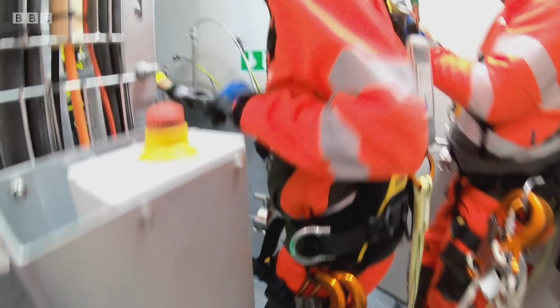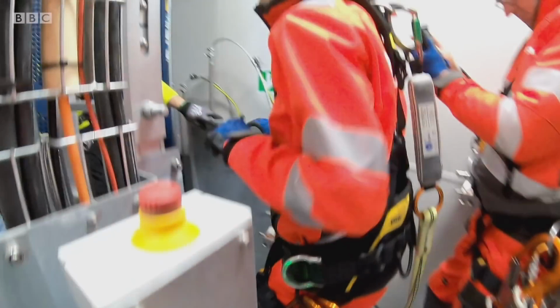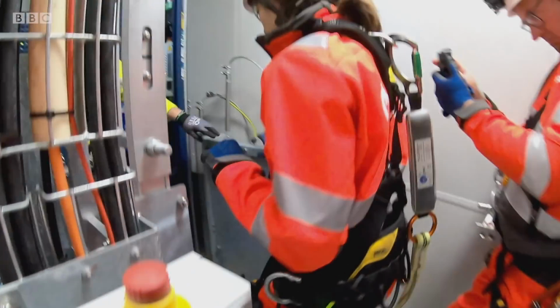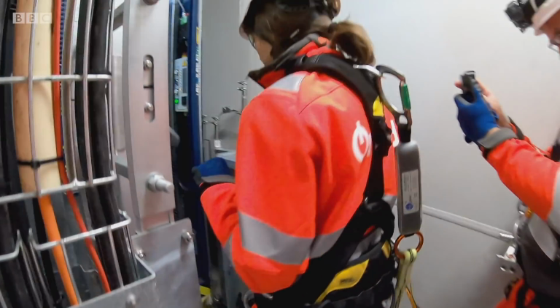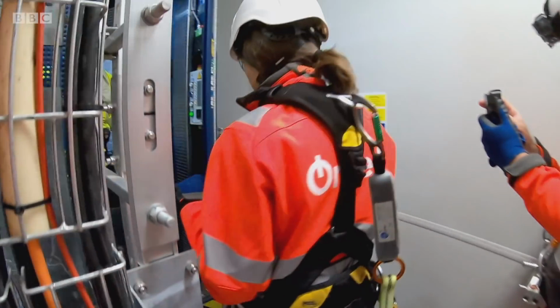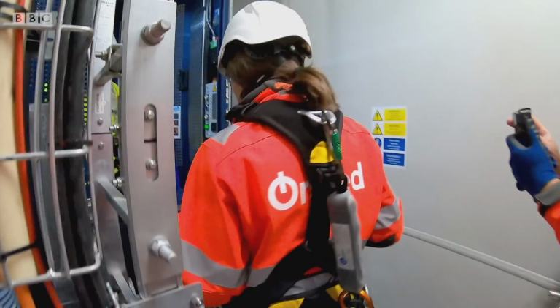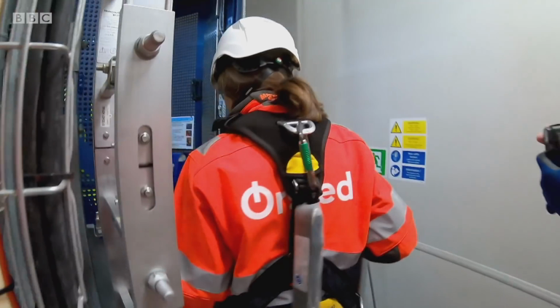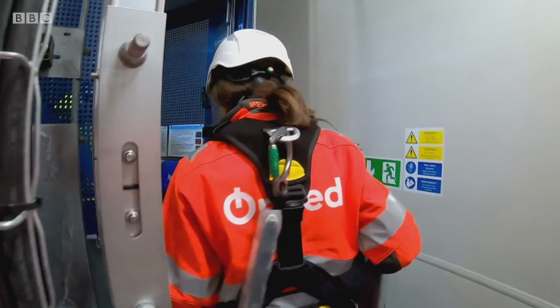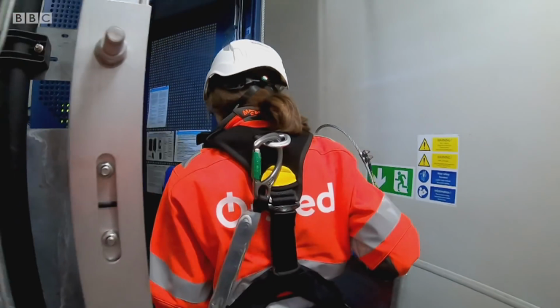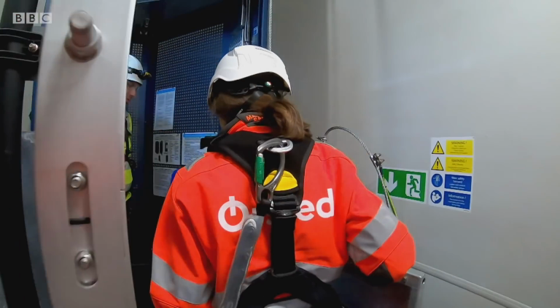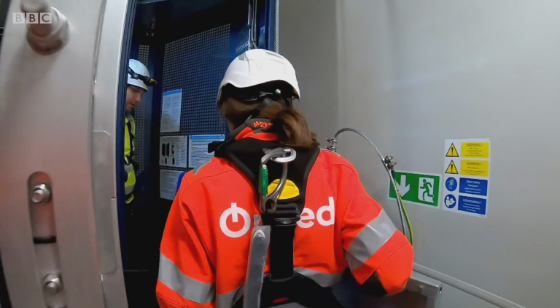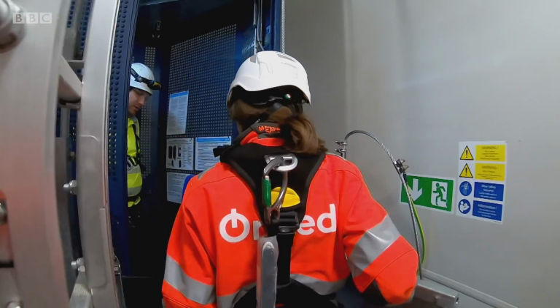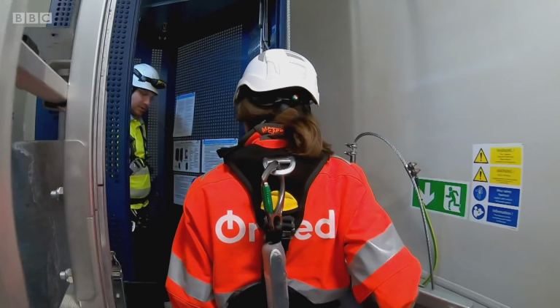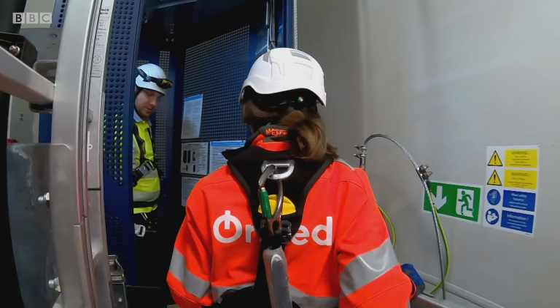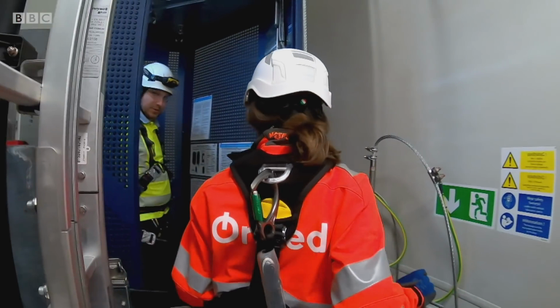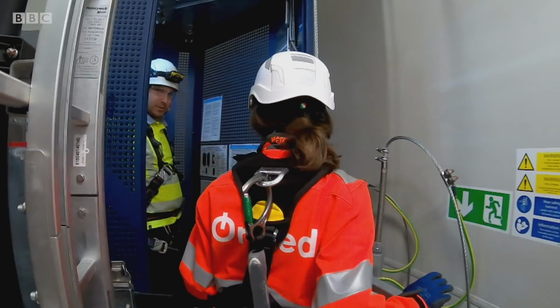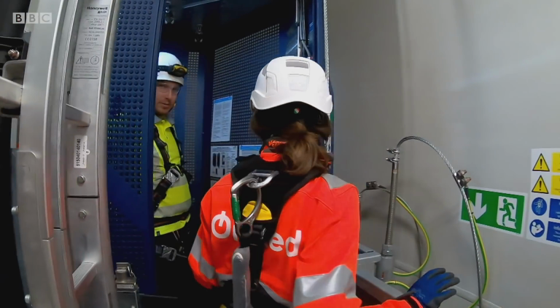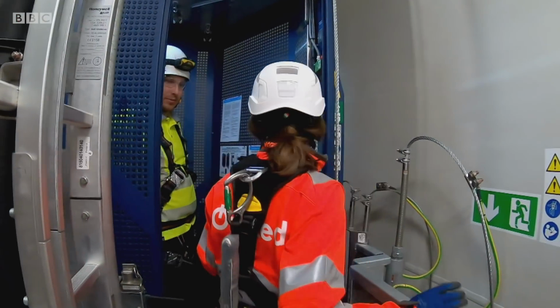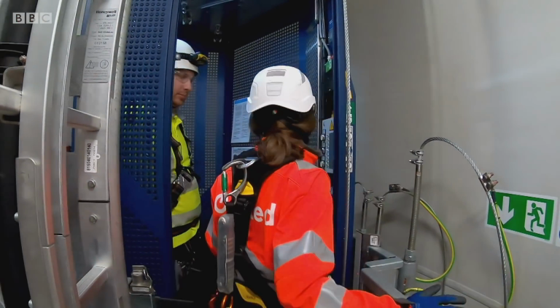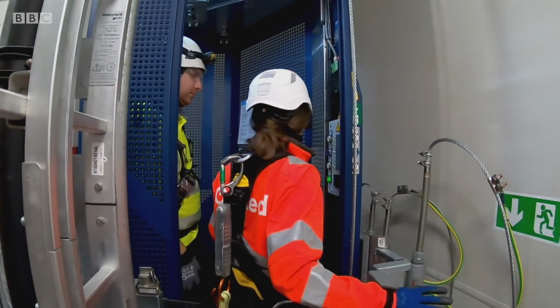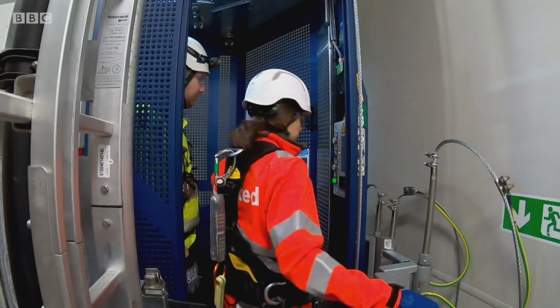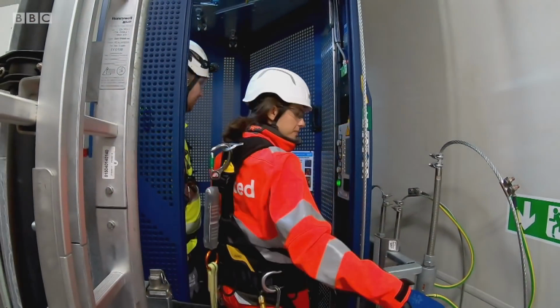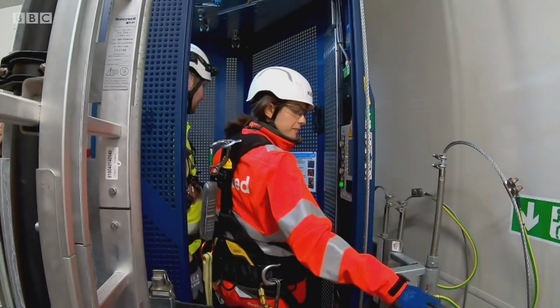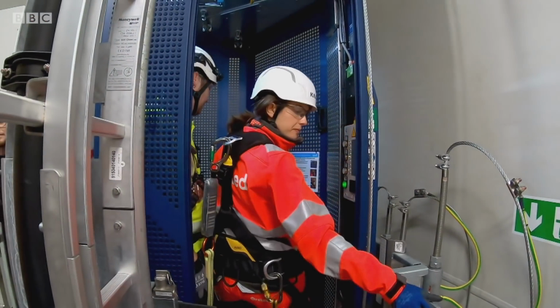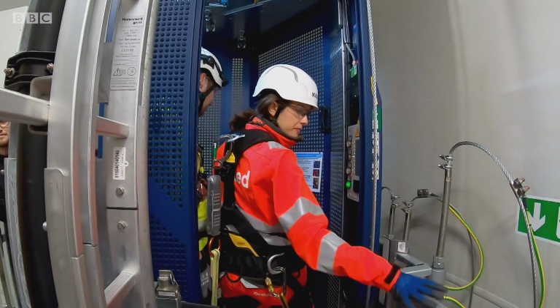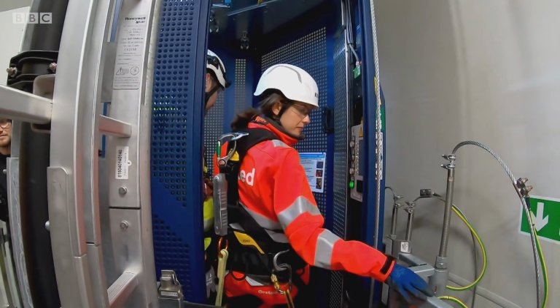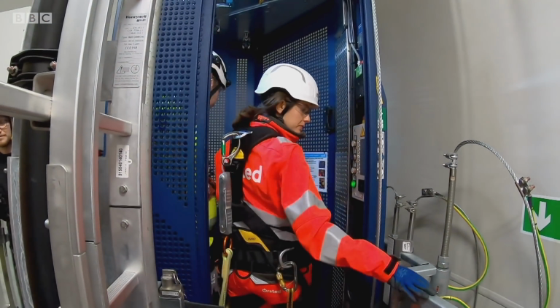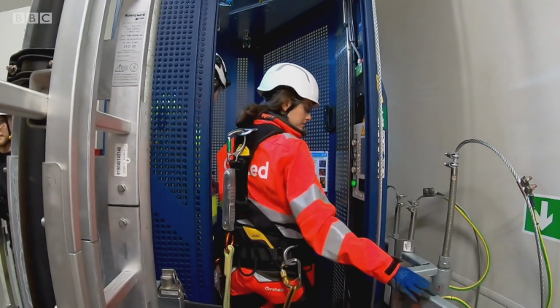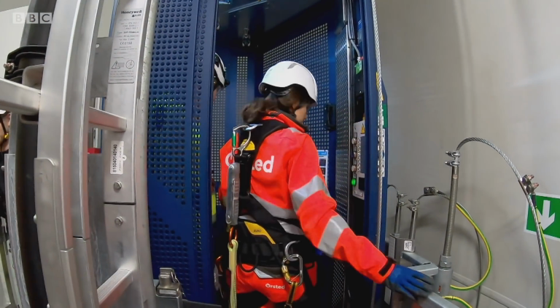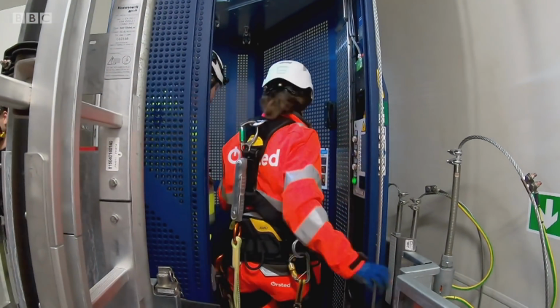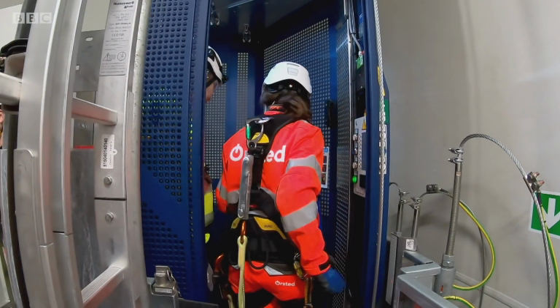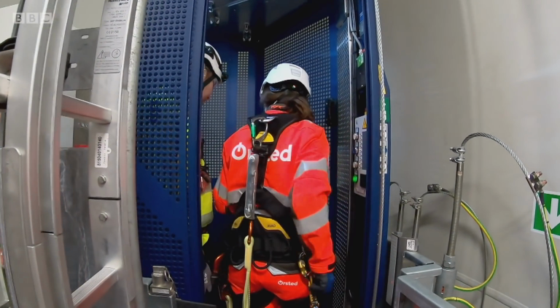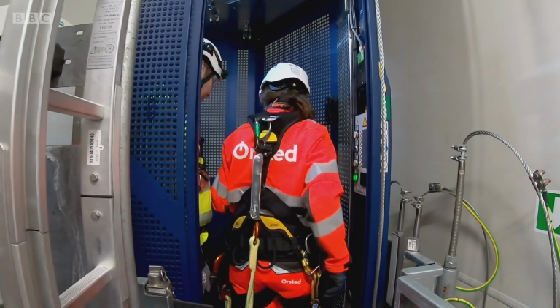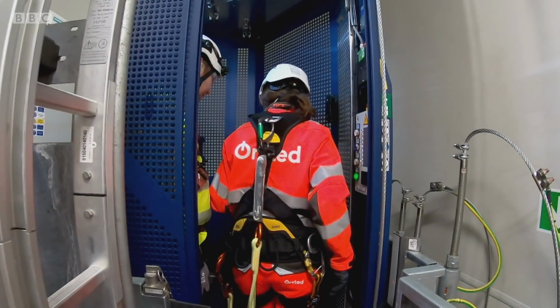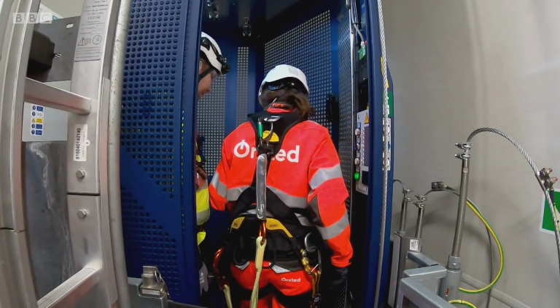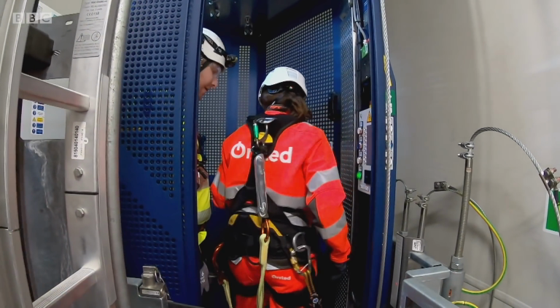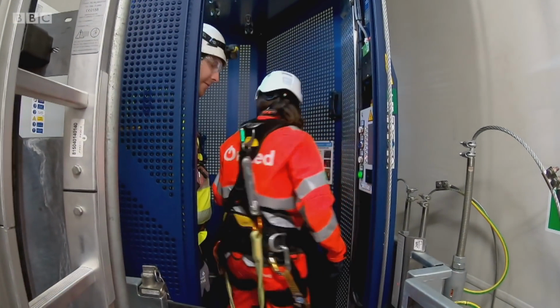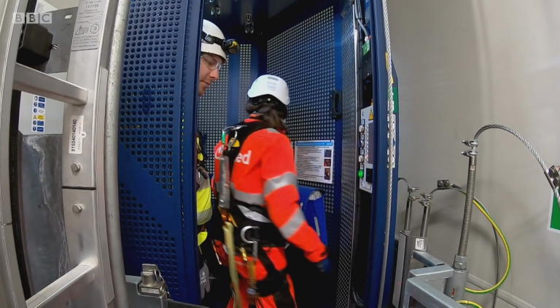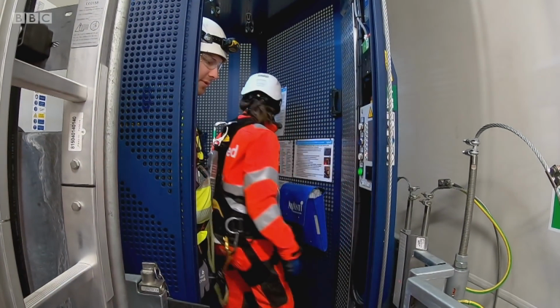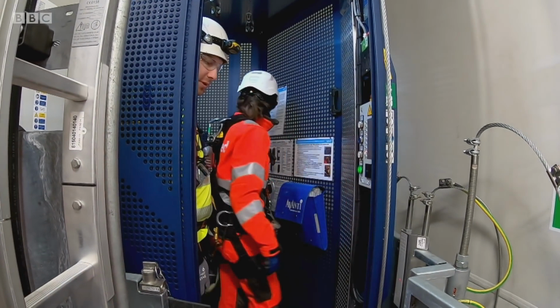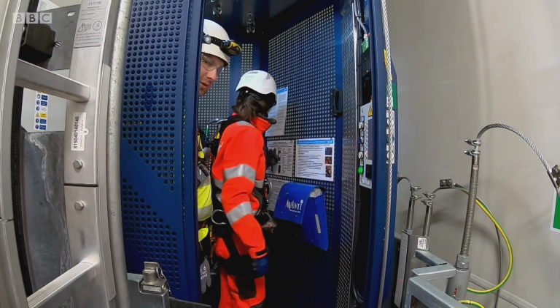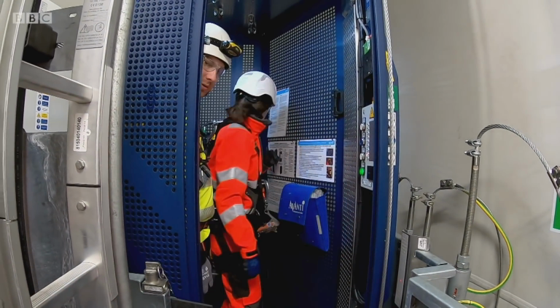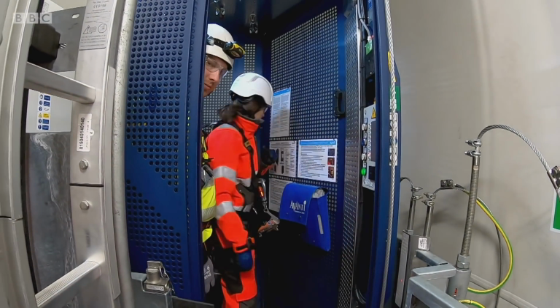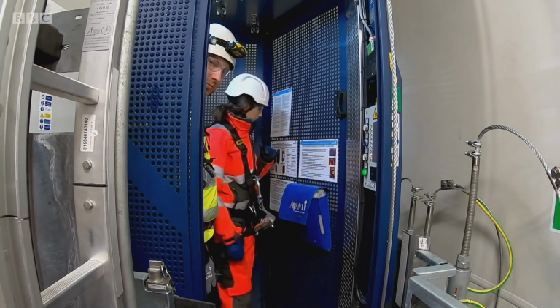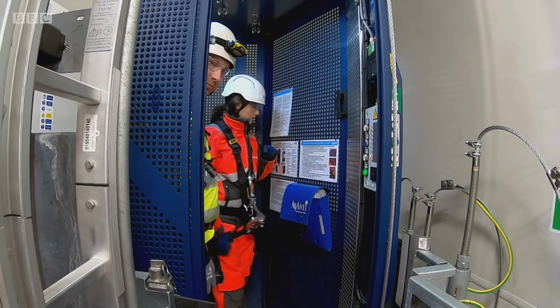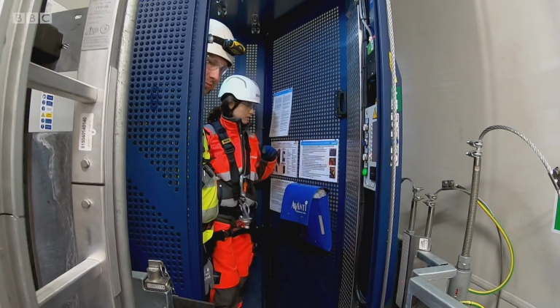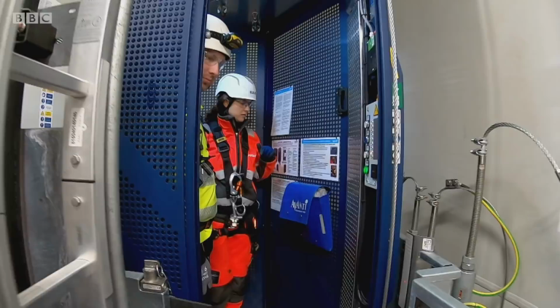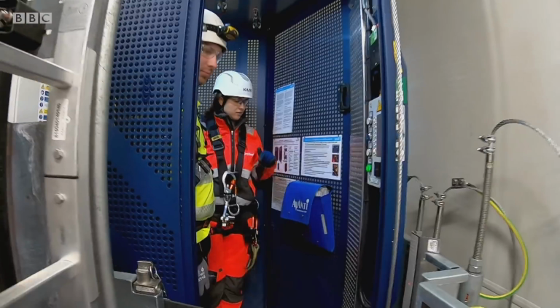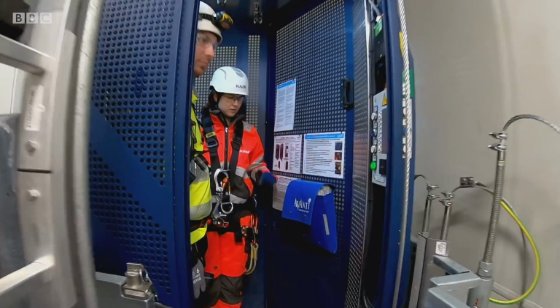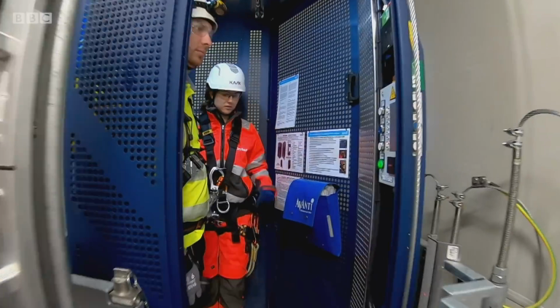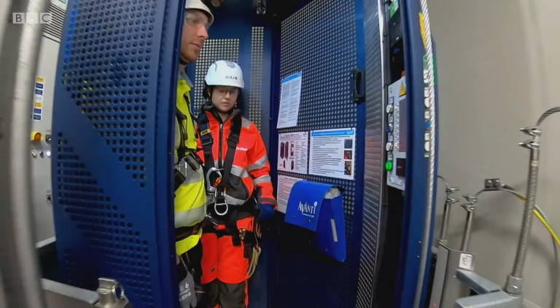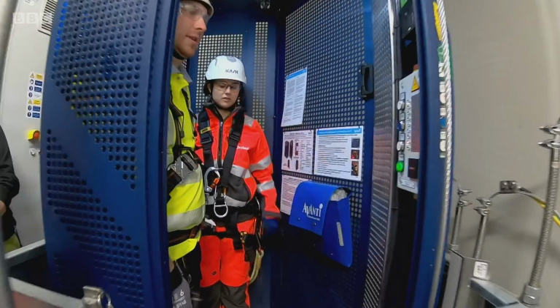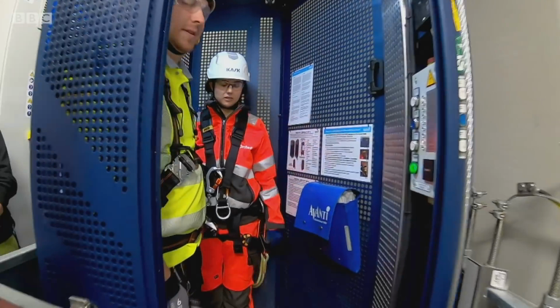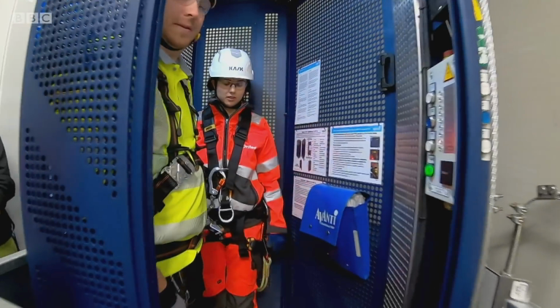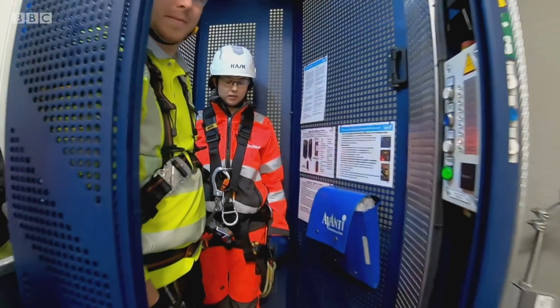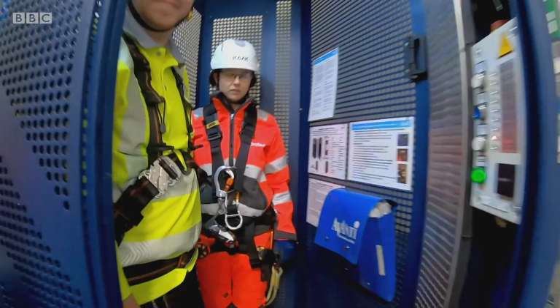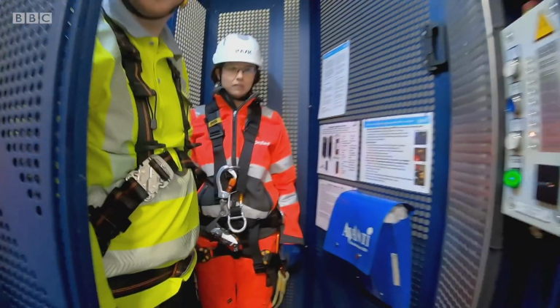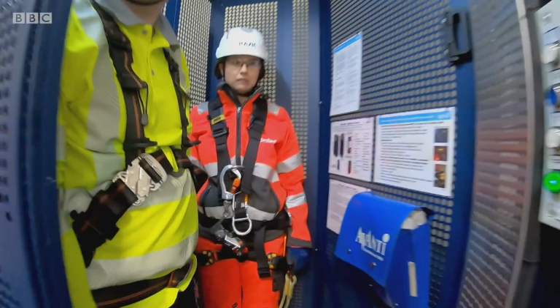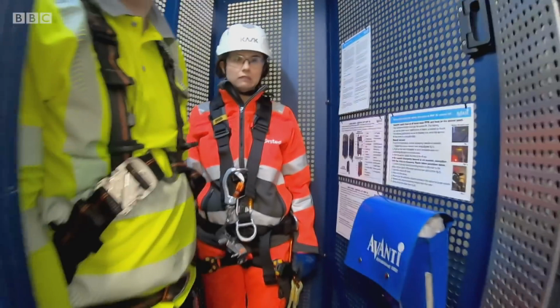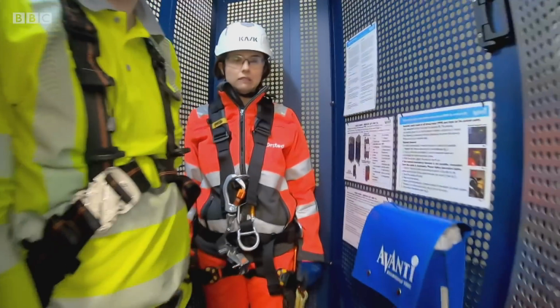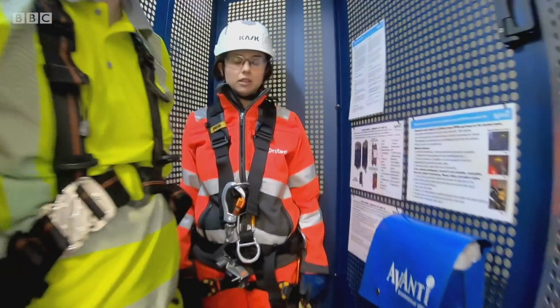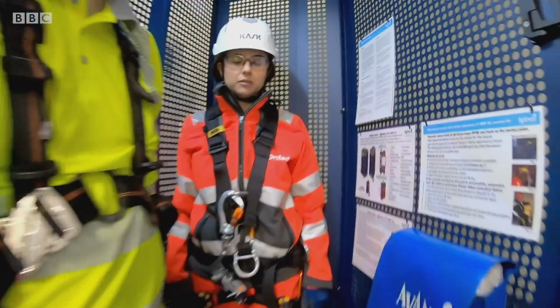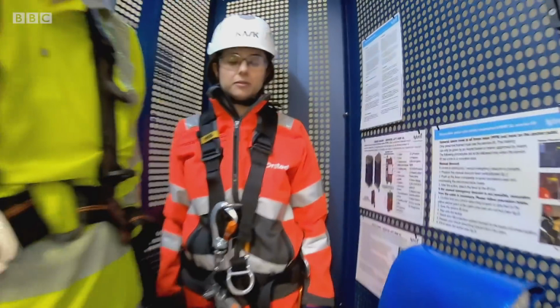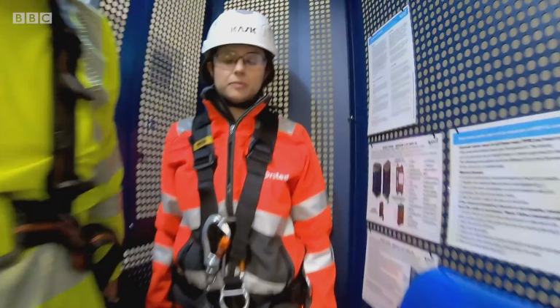That's the first bit of climbing done. Thankfully, there's a lift to take me most of the way to the top.